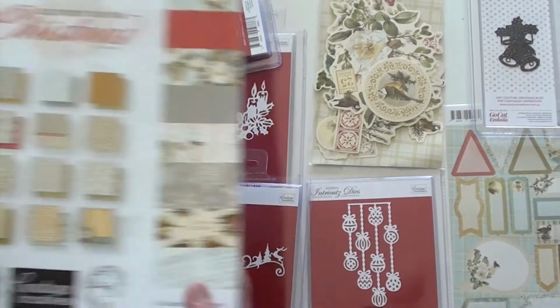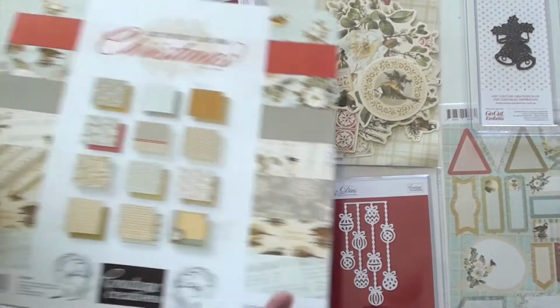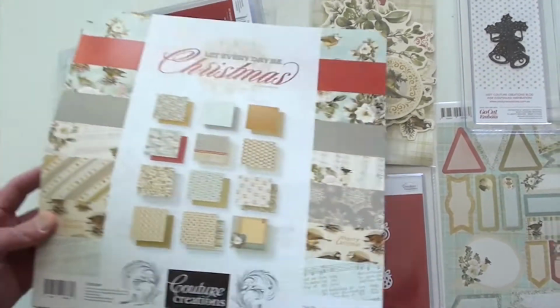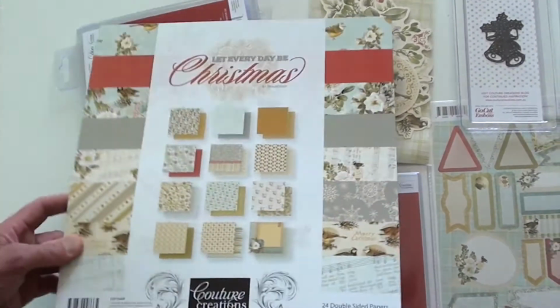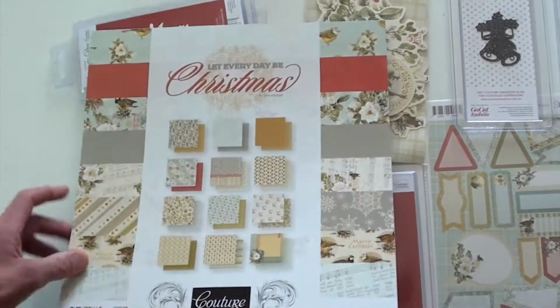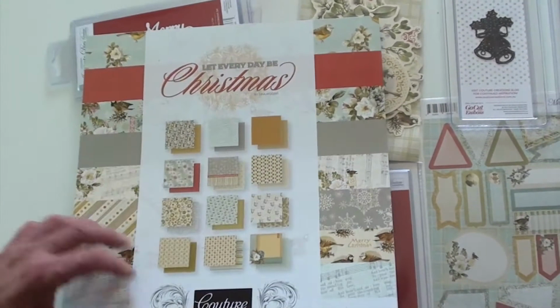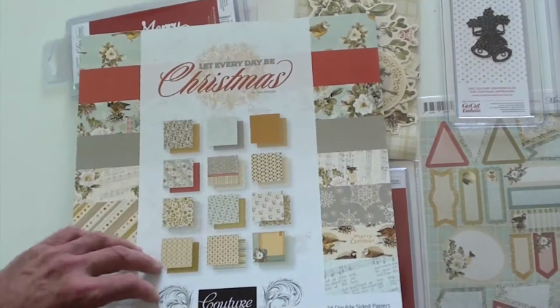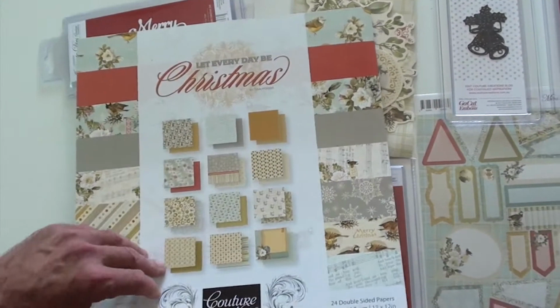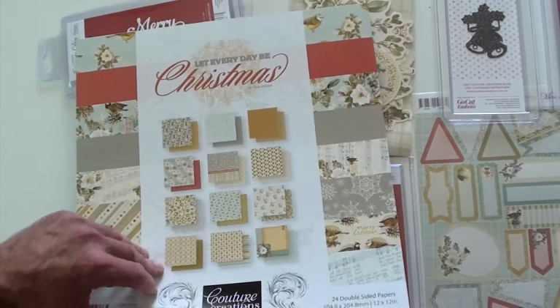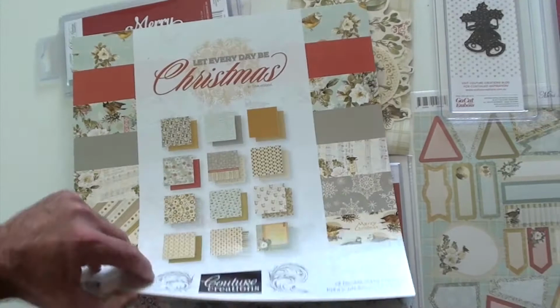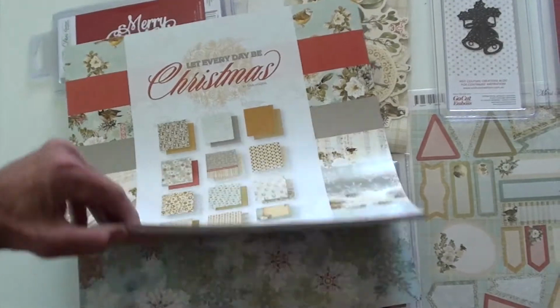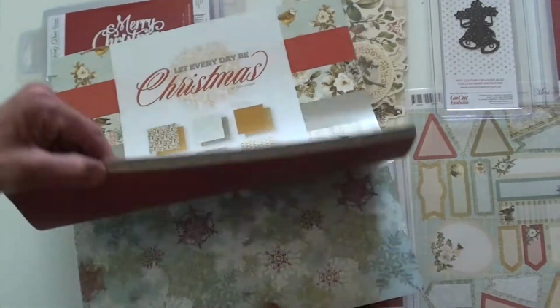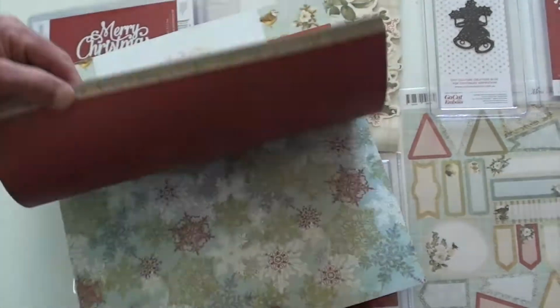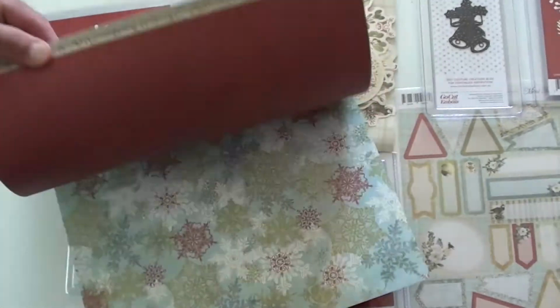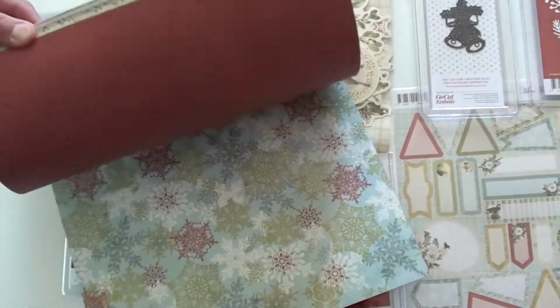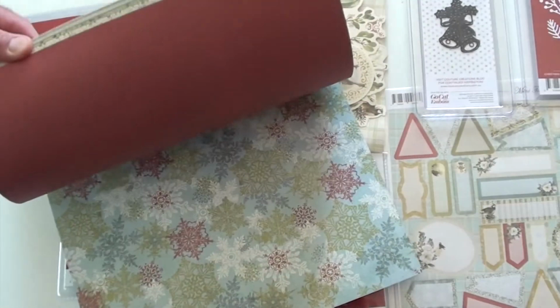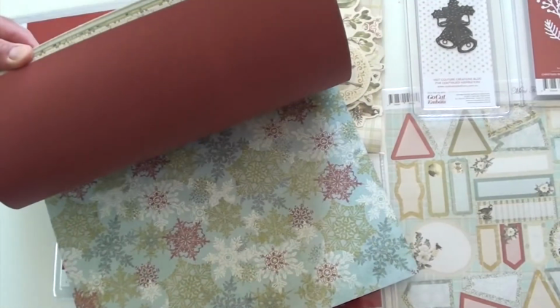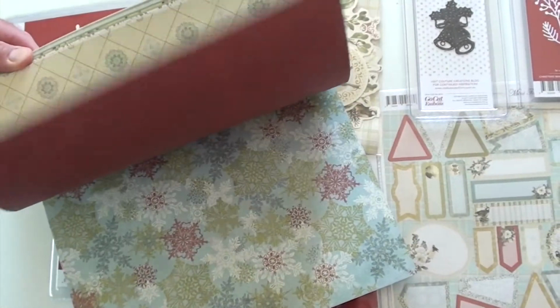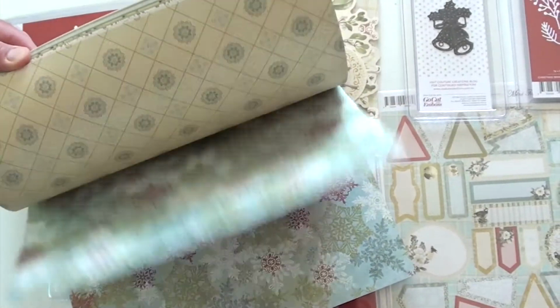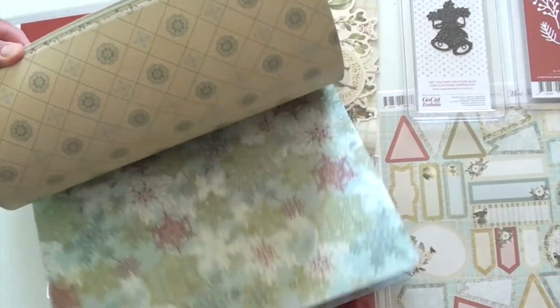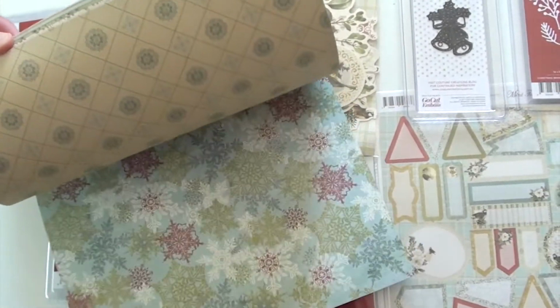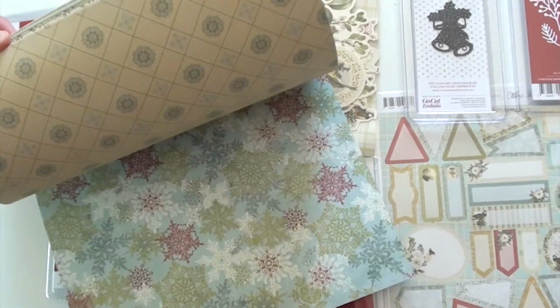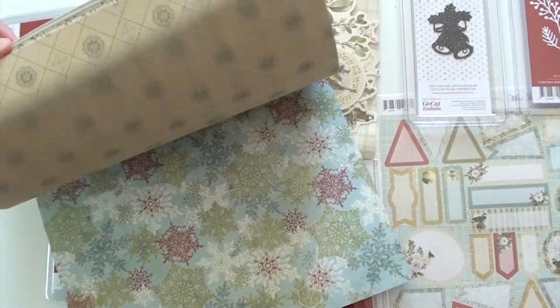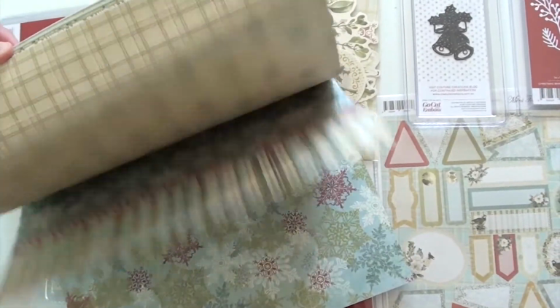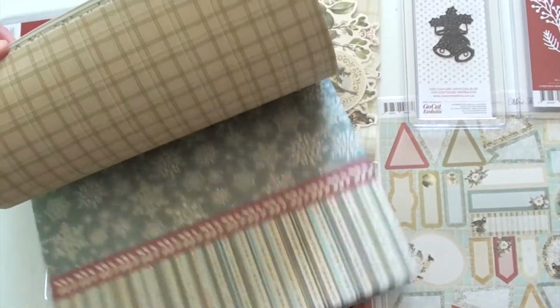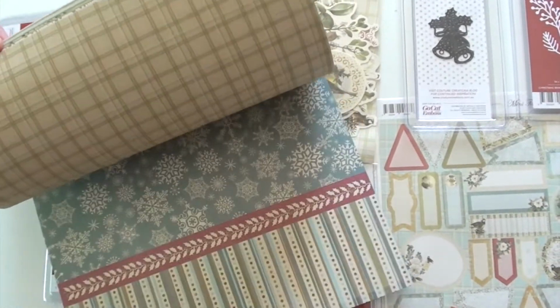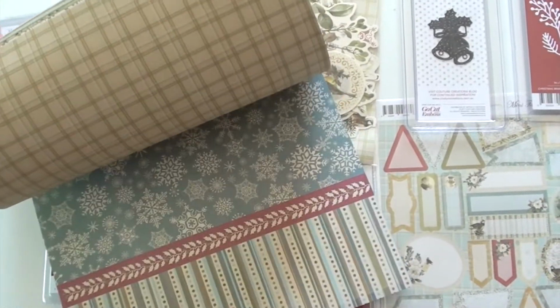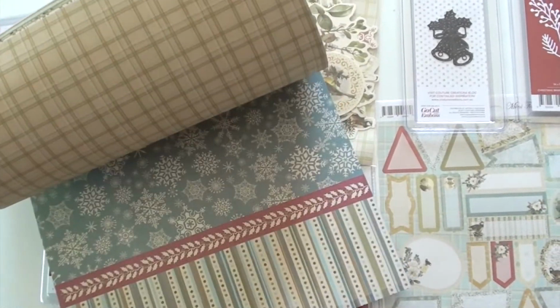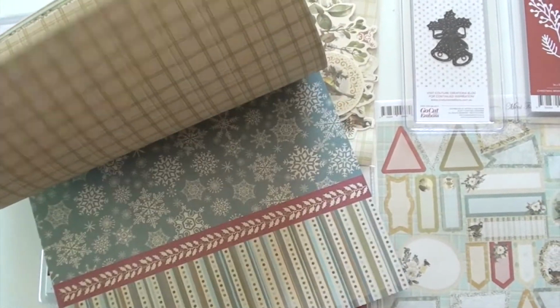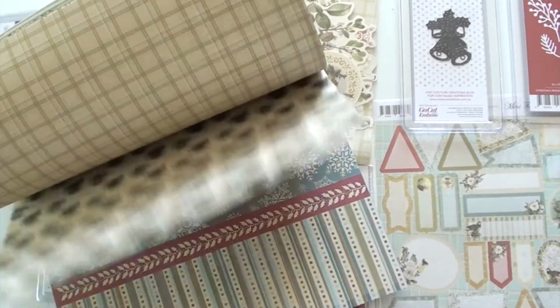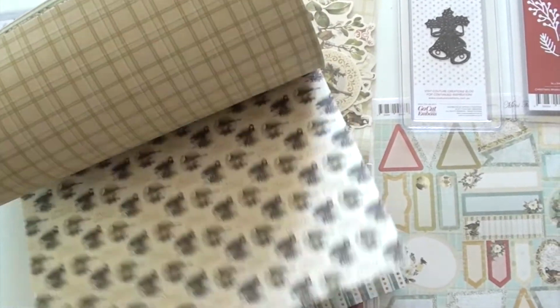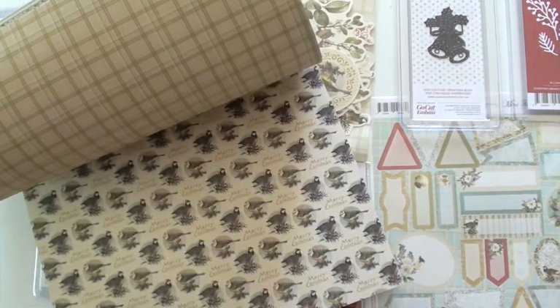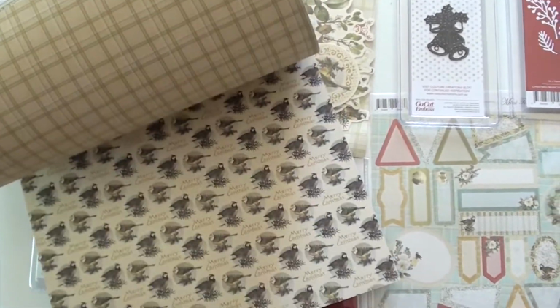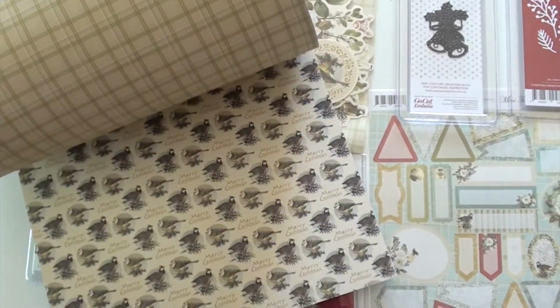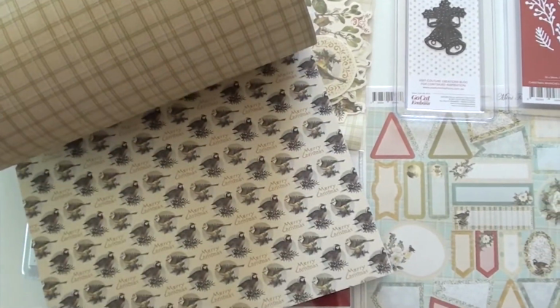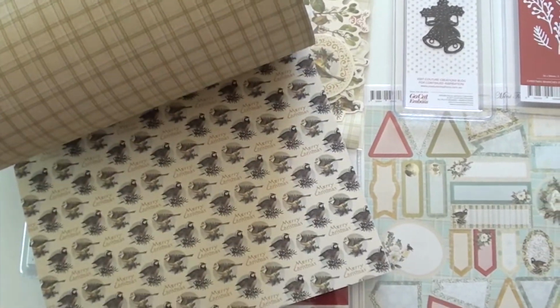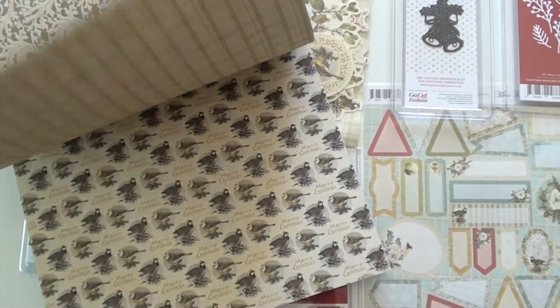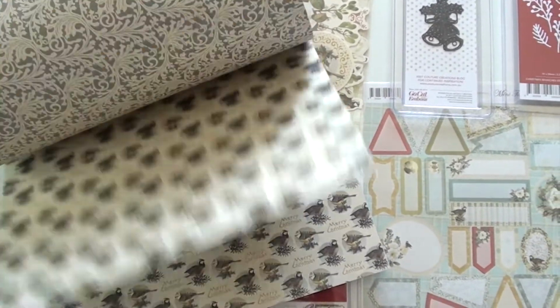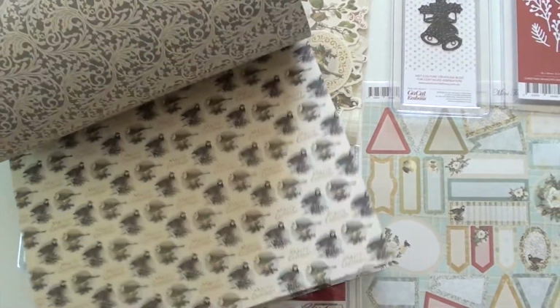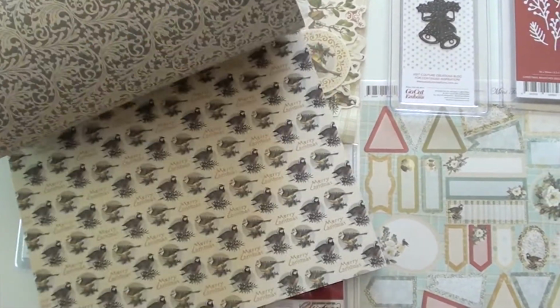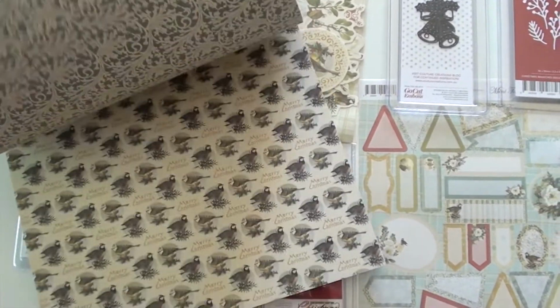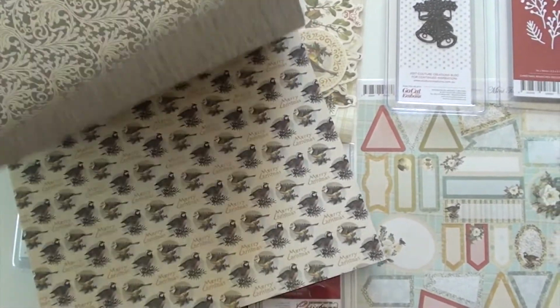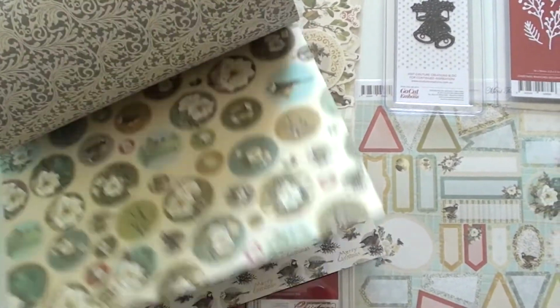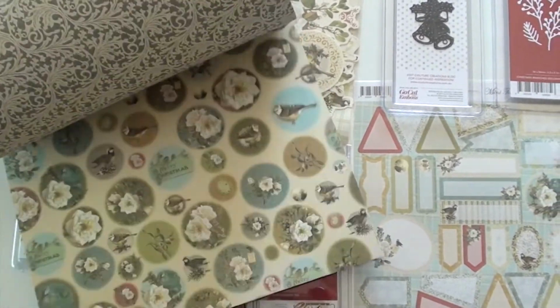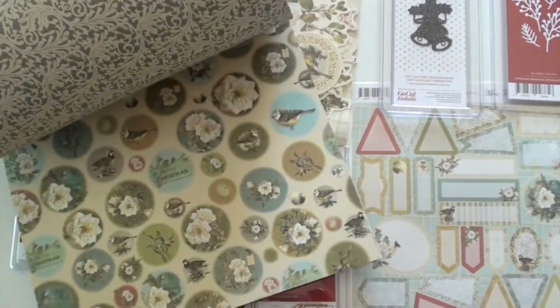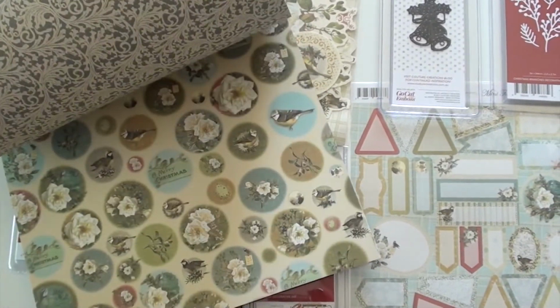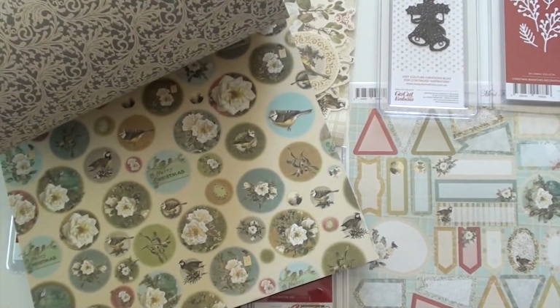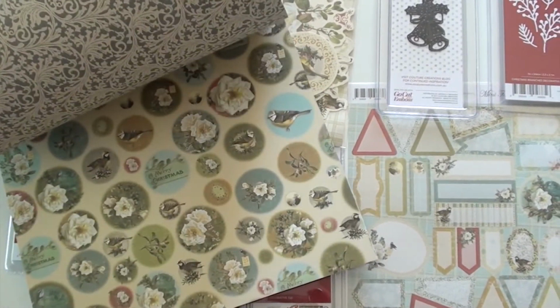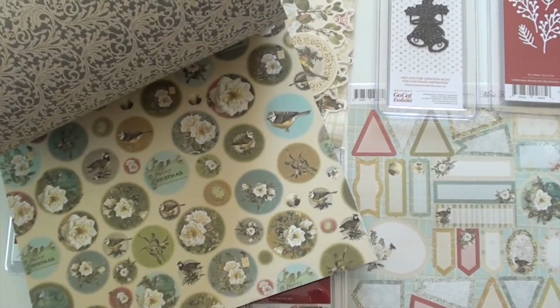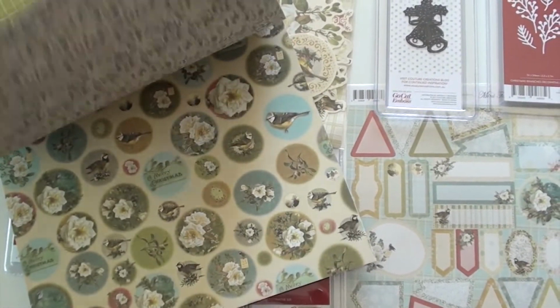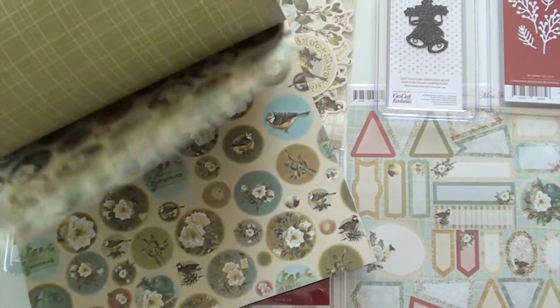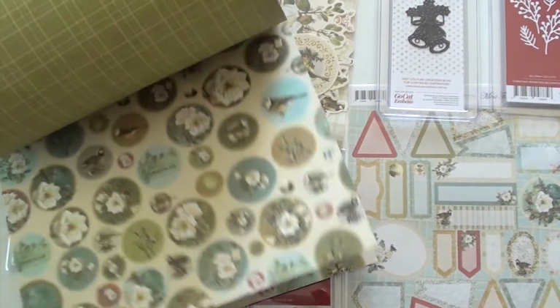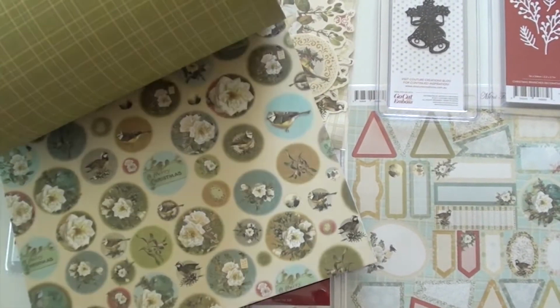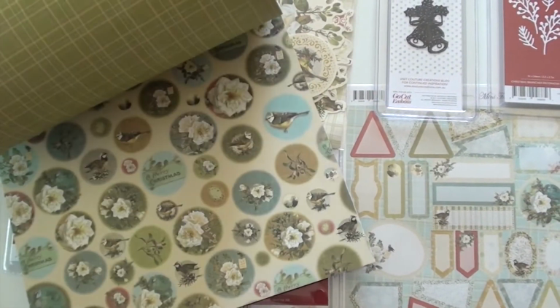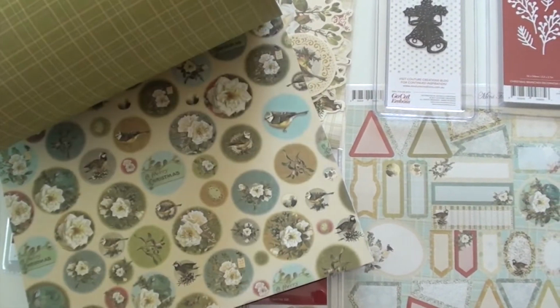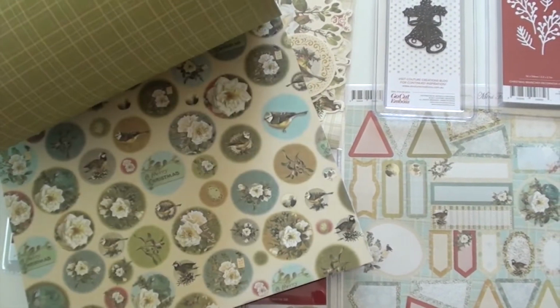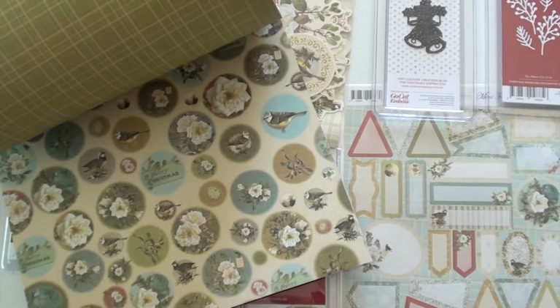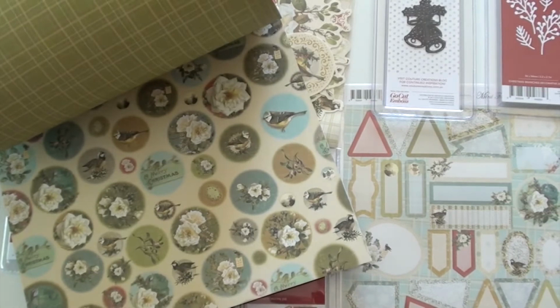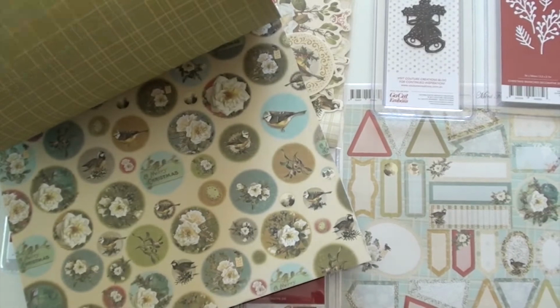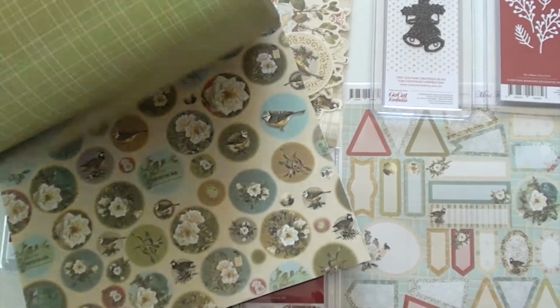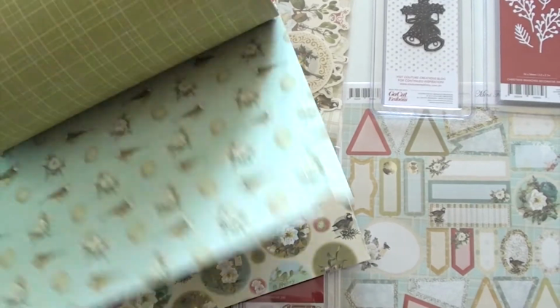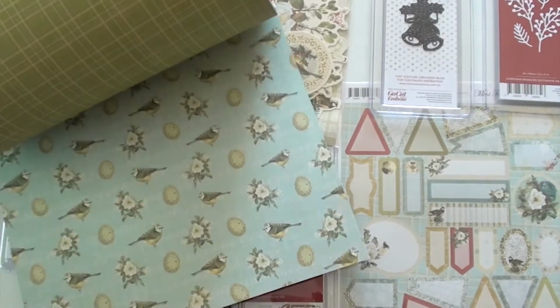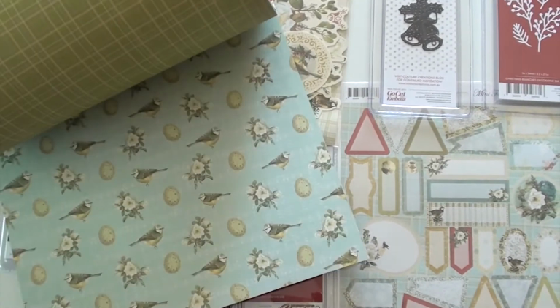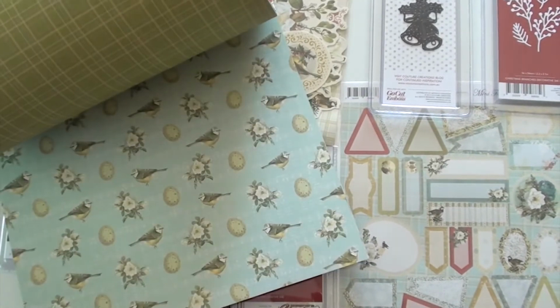And then the pad is 12 by 12 with some great designs. You're going to find all of this at Blue Moon Scrapbooking.